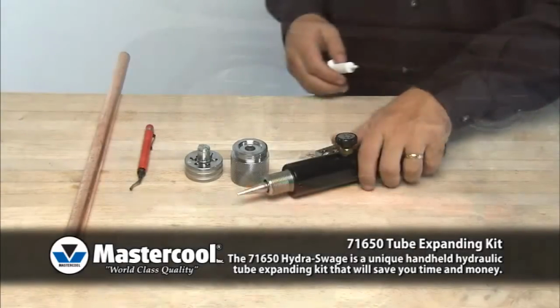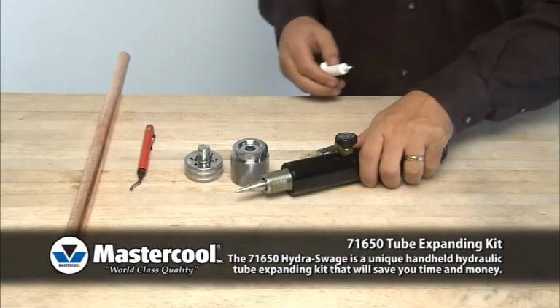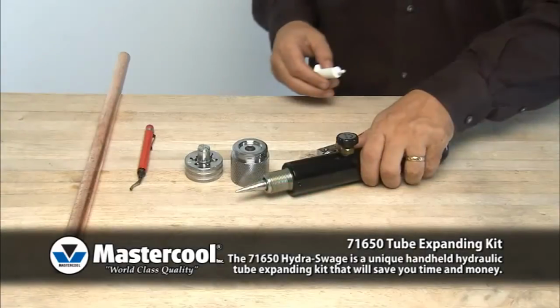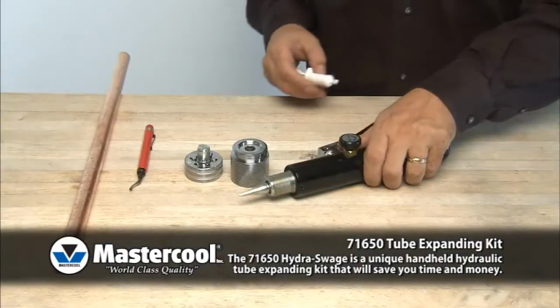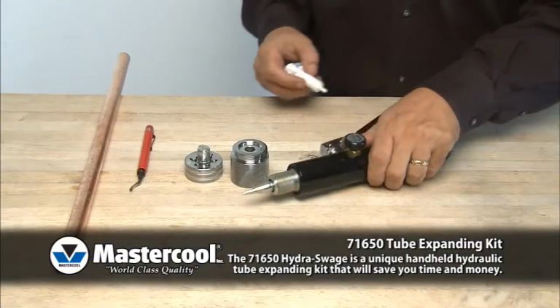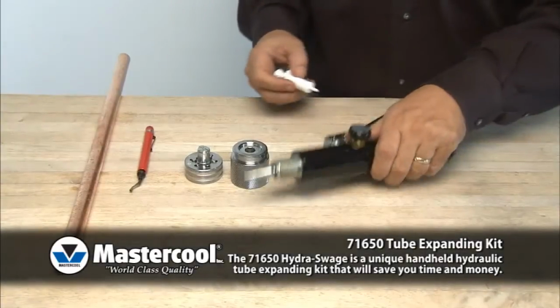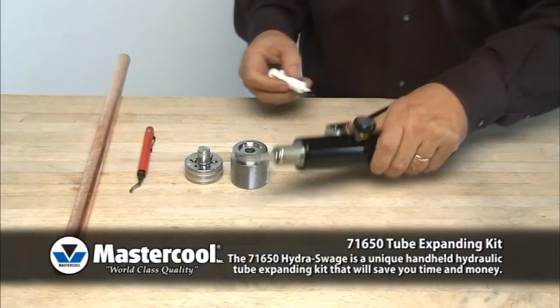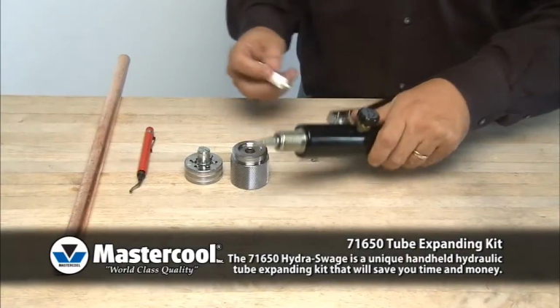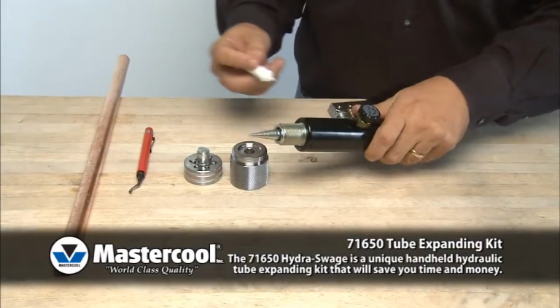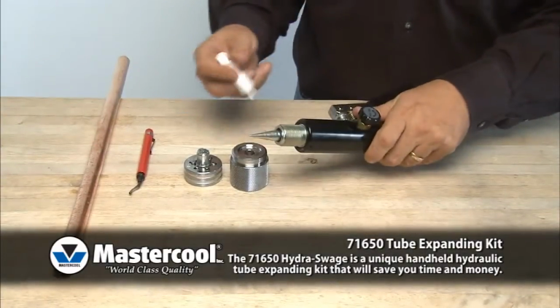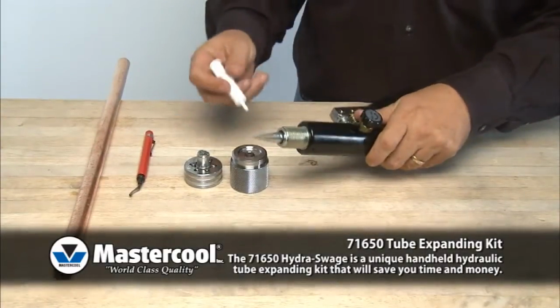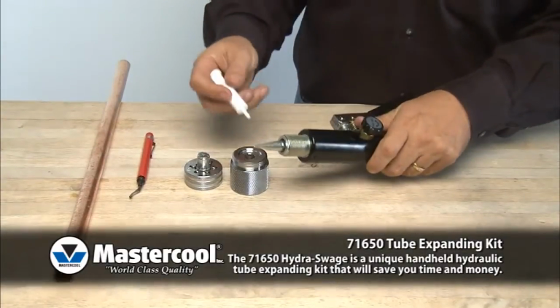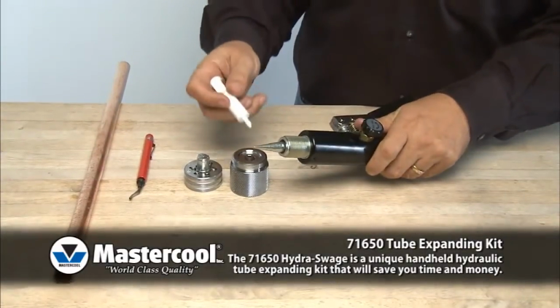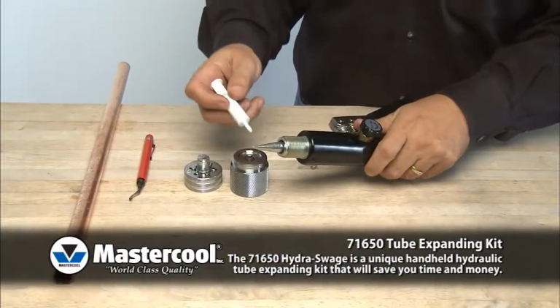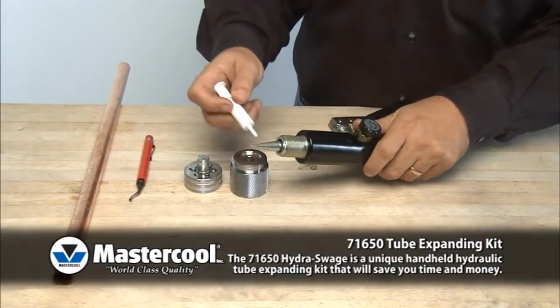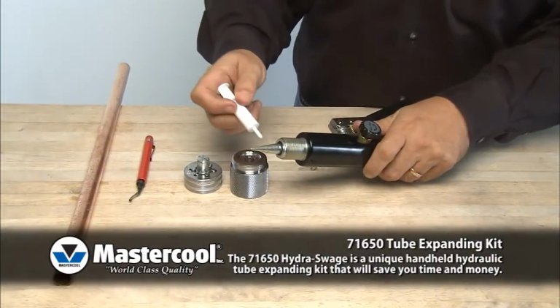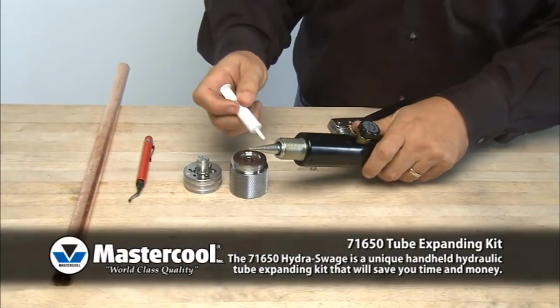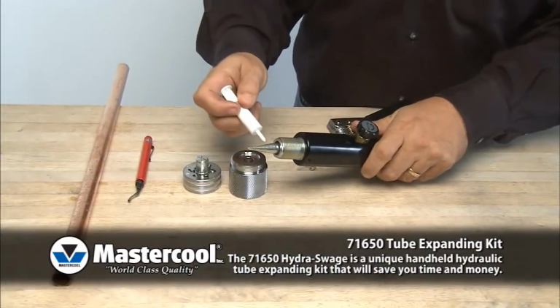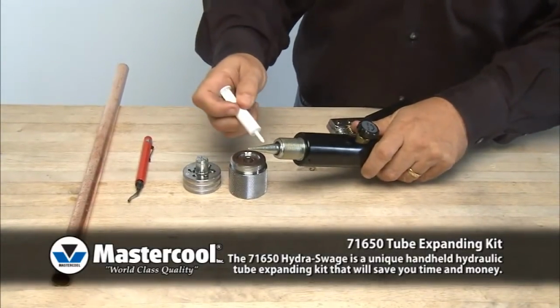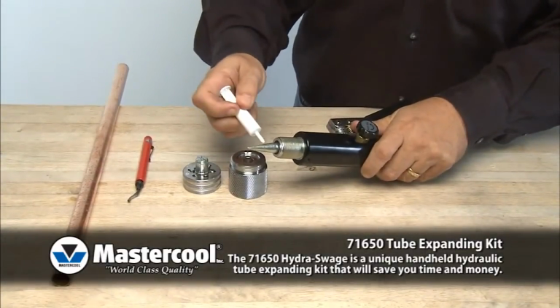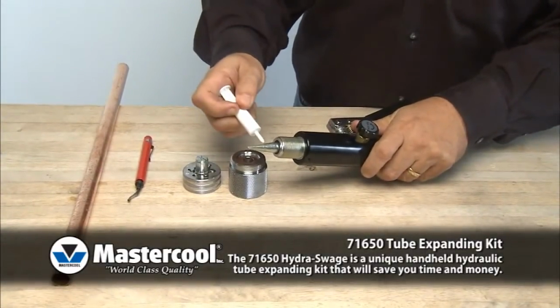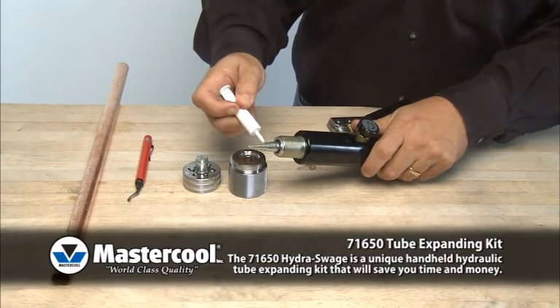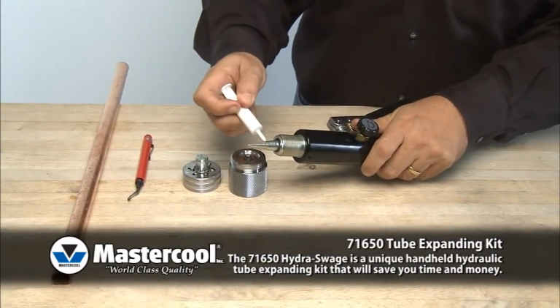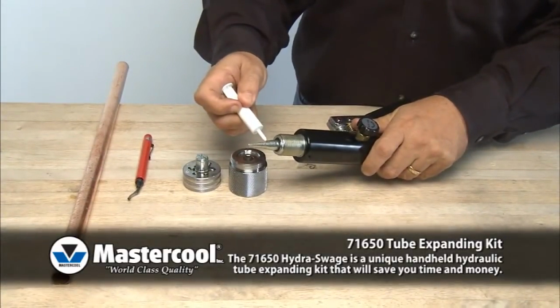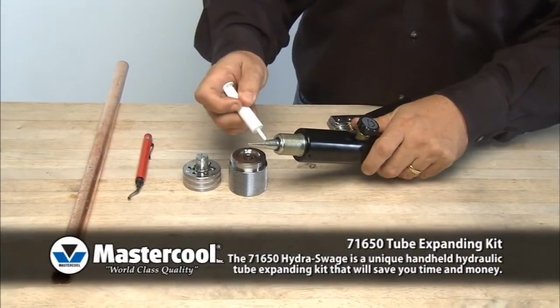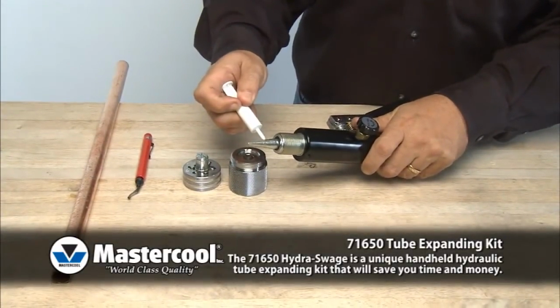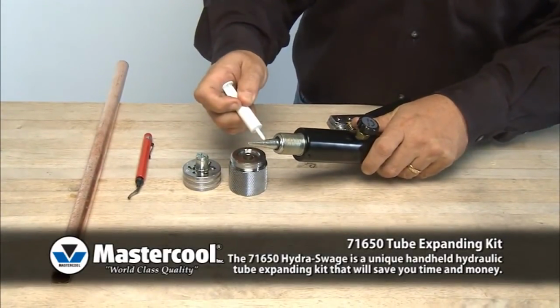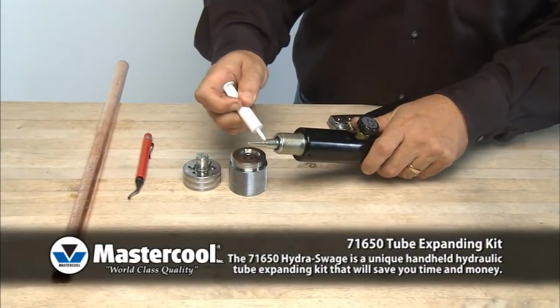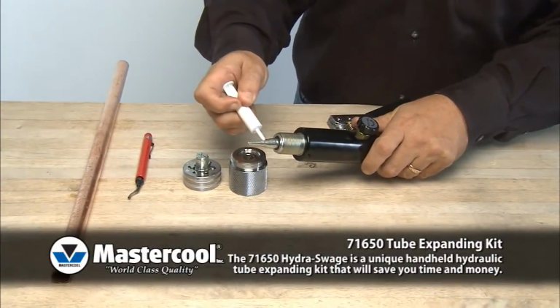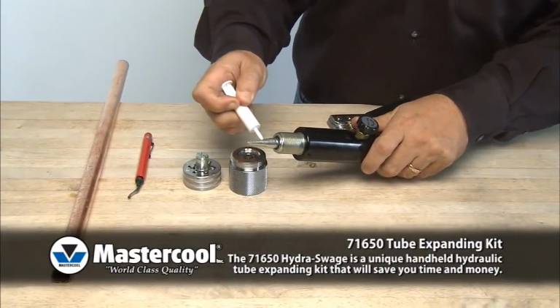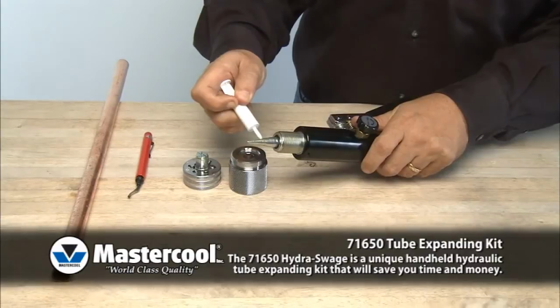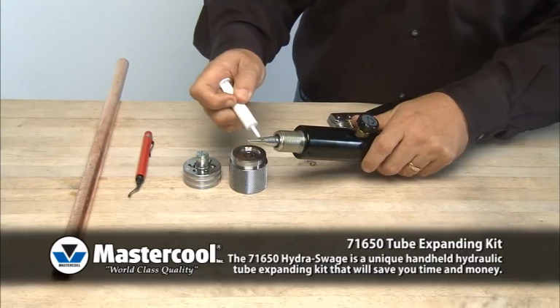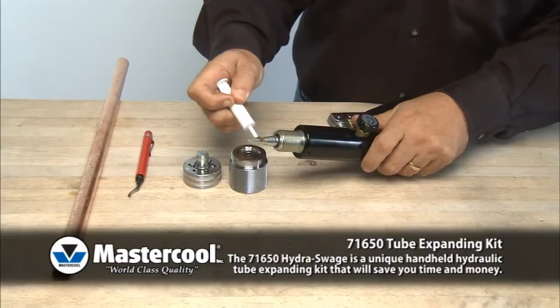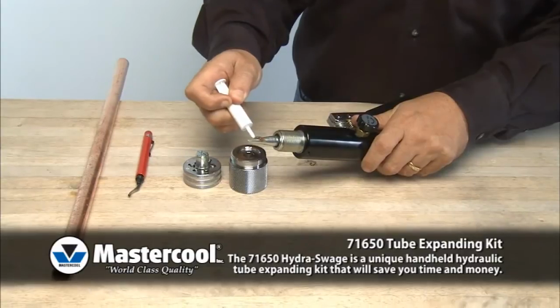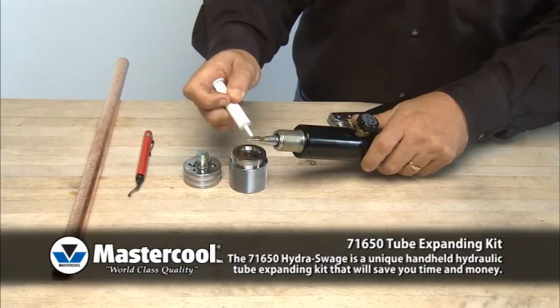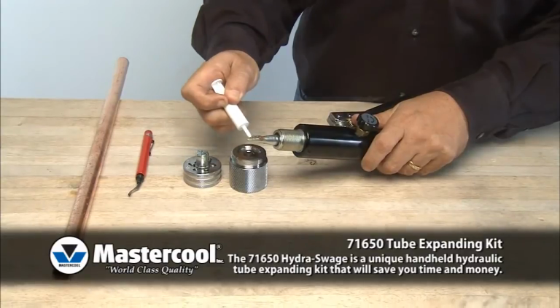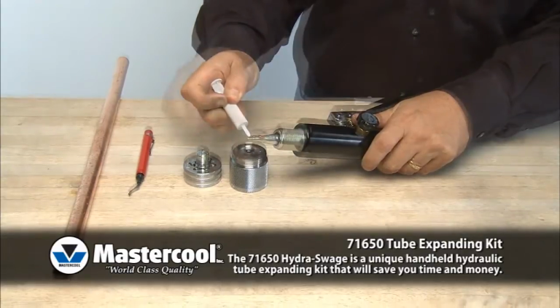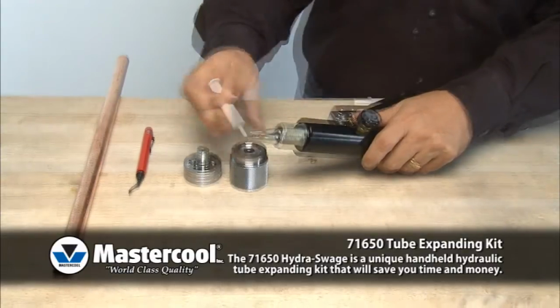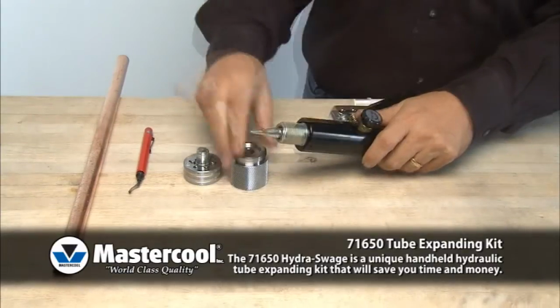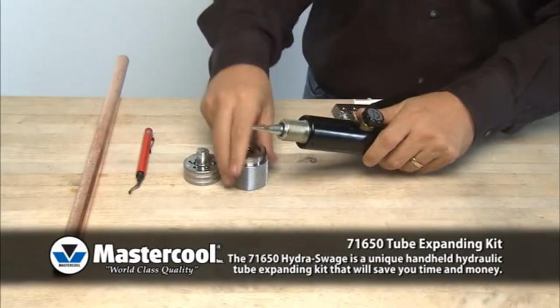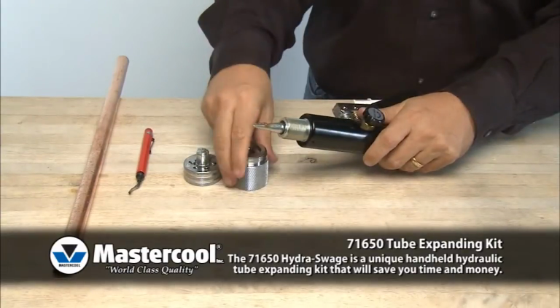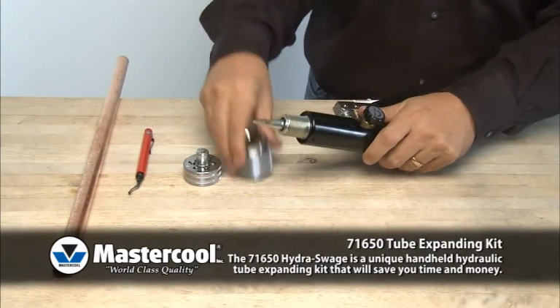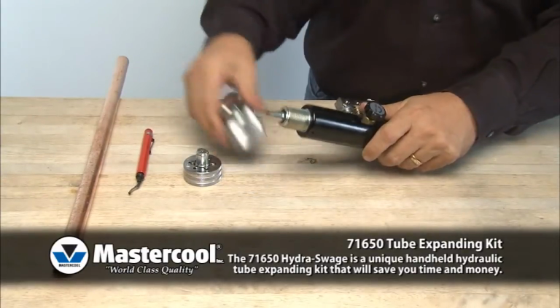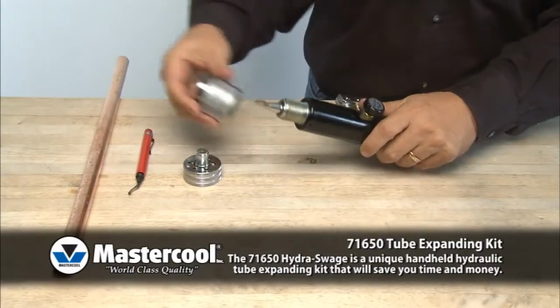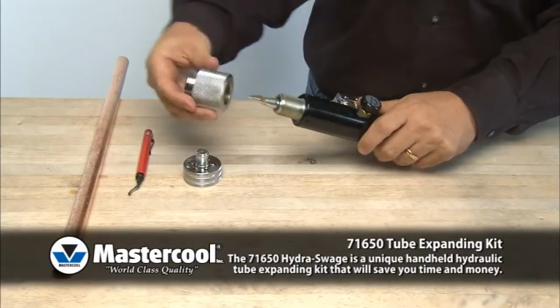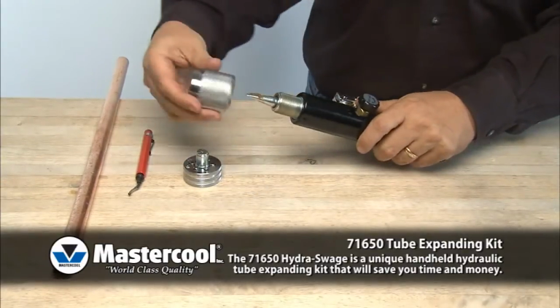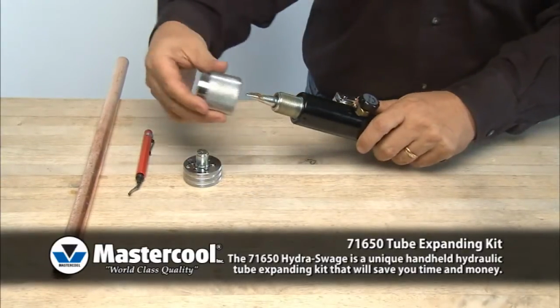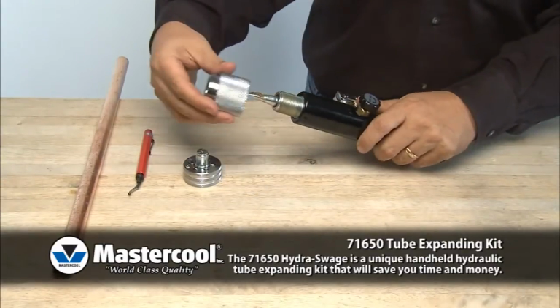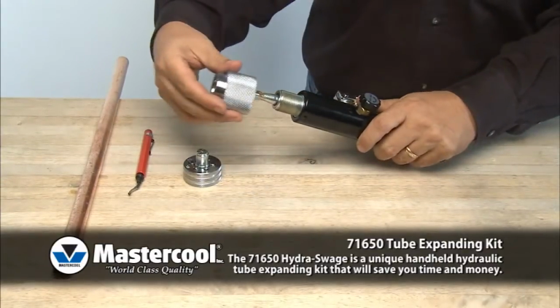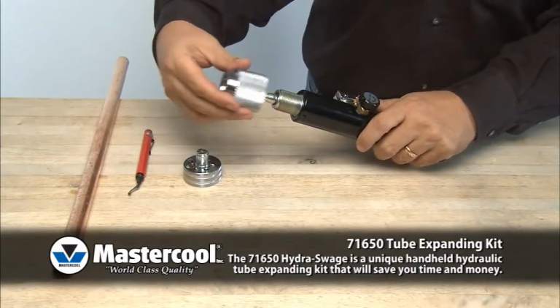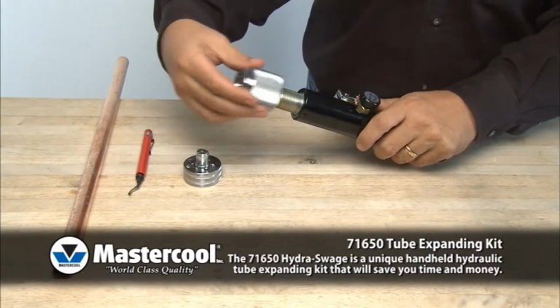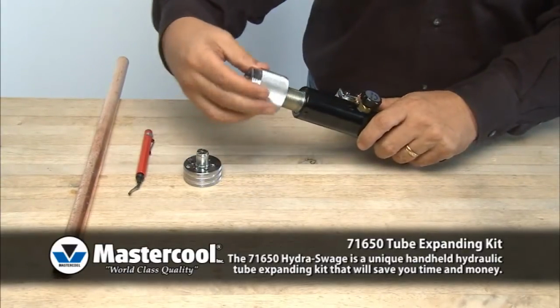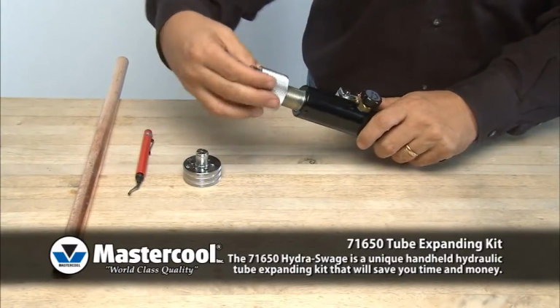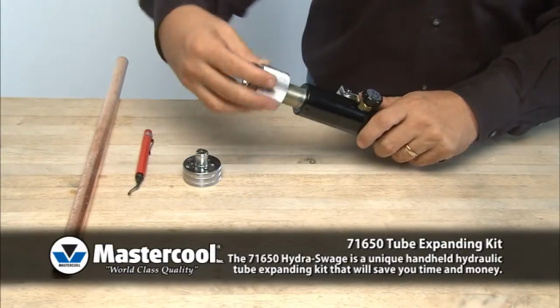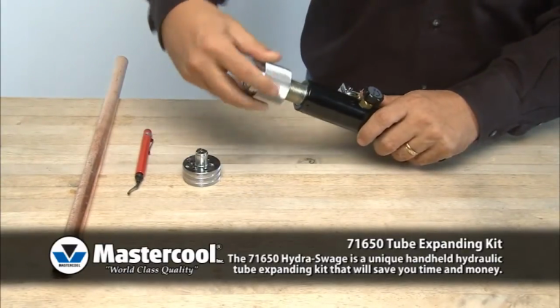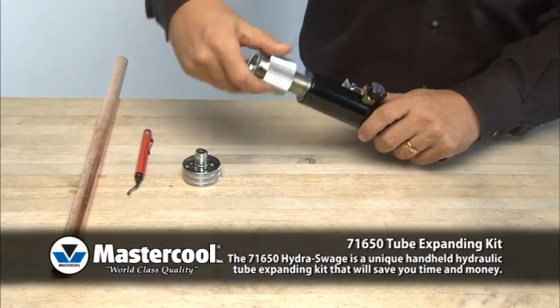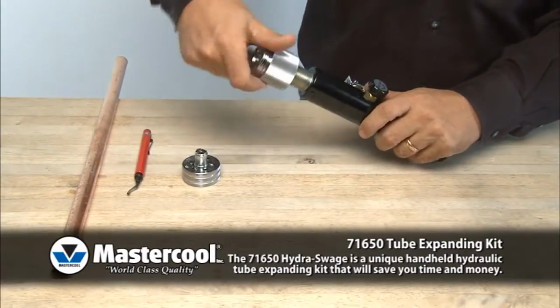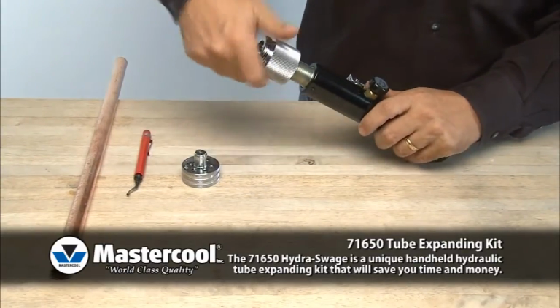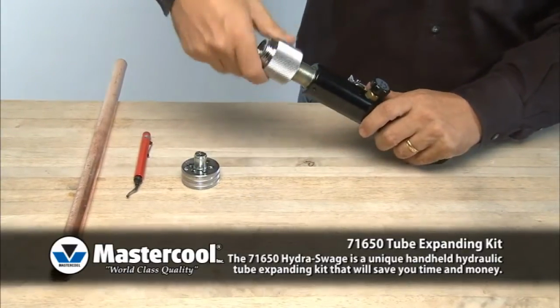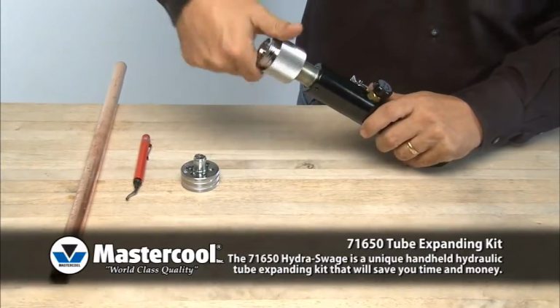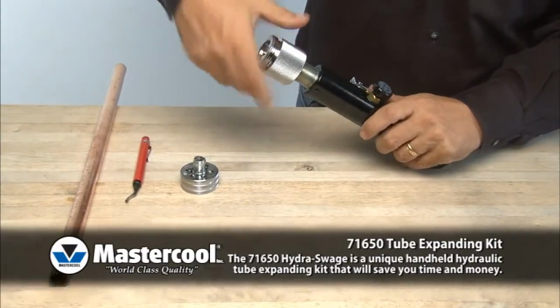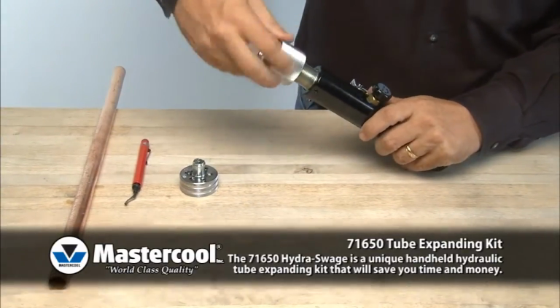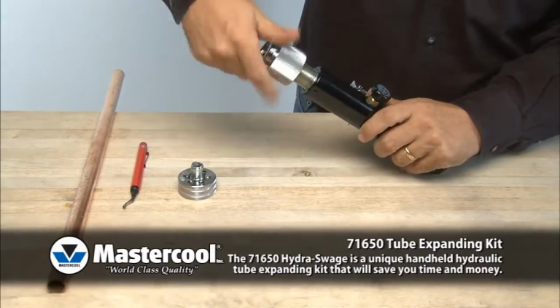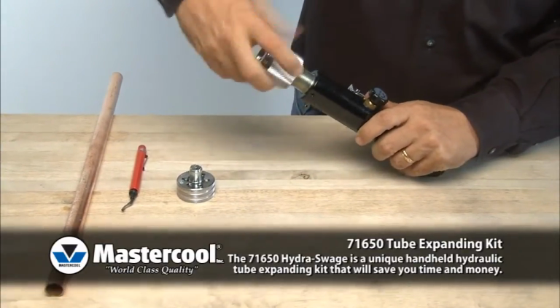Apply lubricant to the cone before using. Install the adapter and correct size expander head.